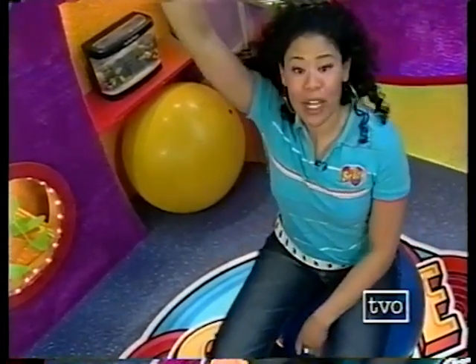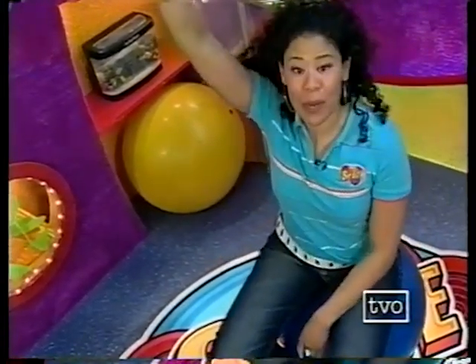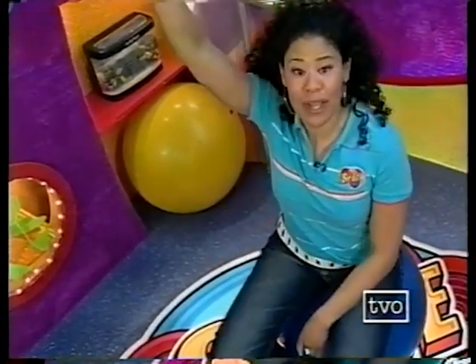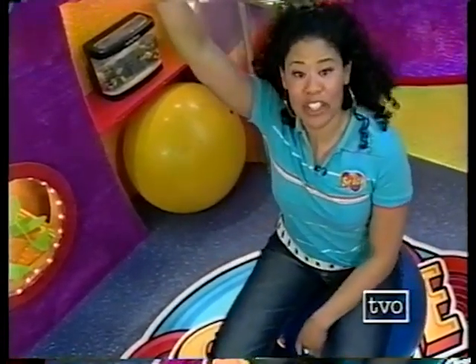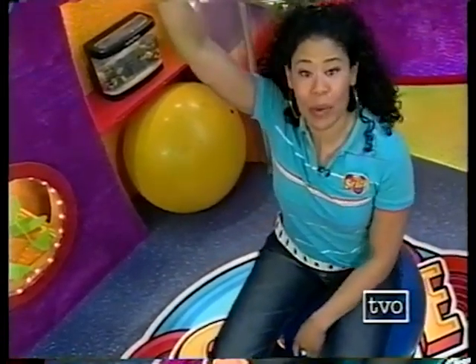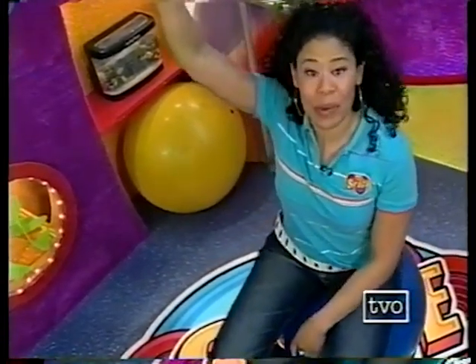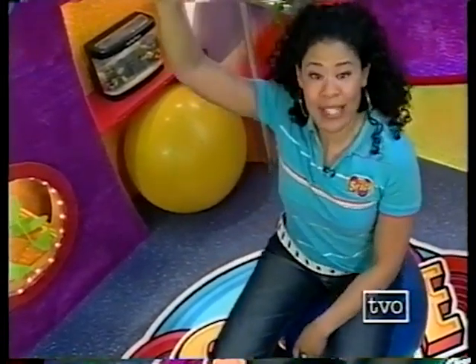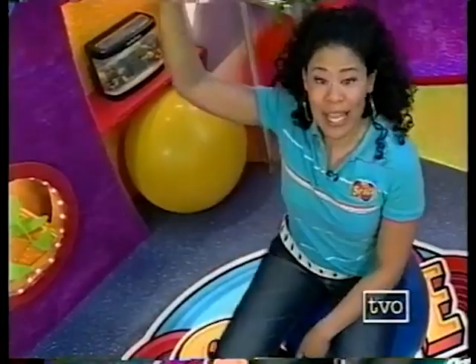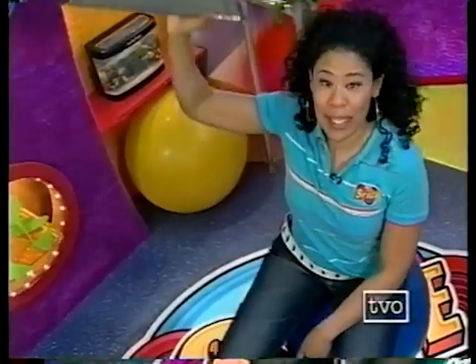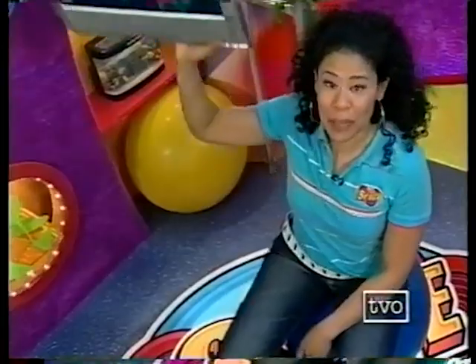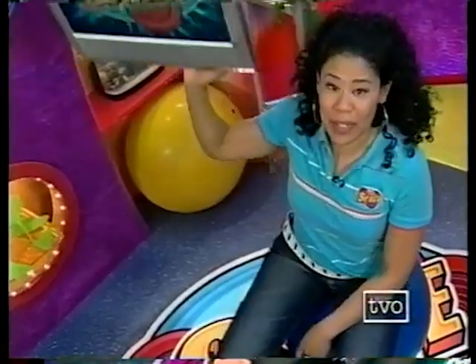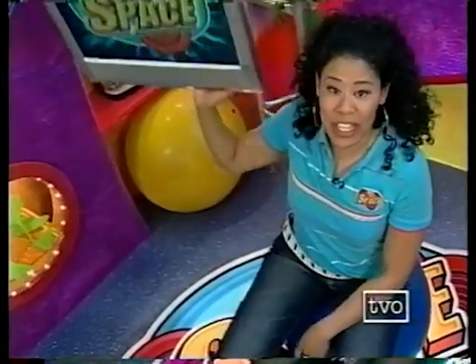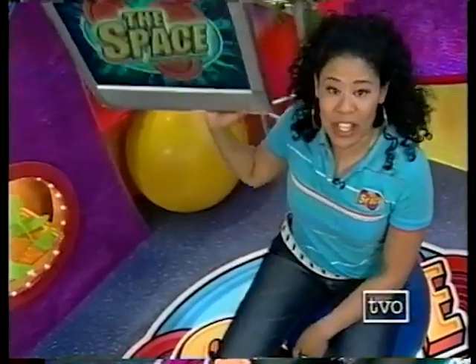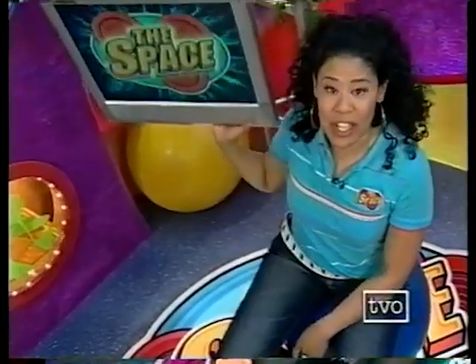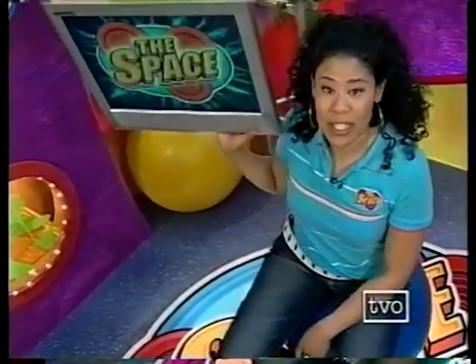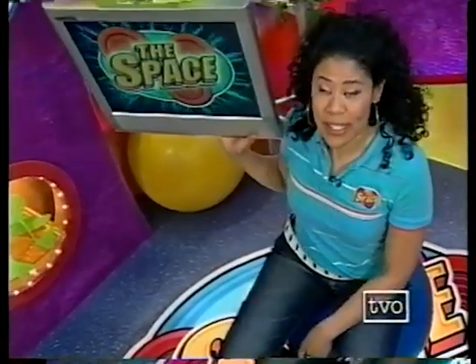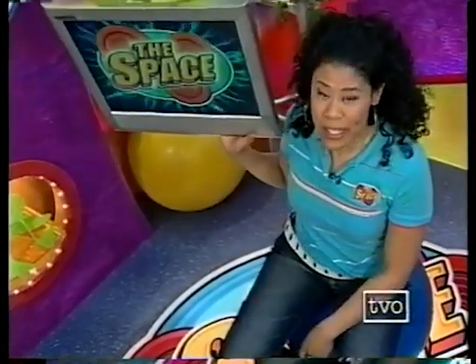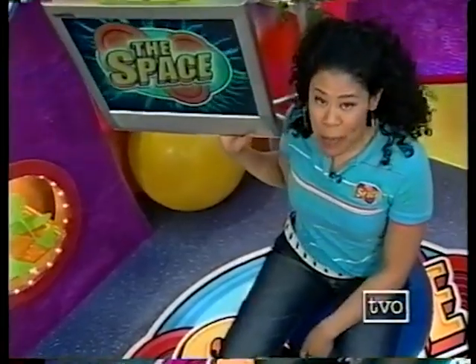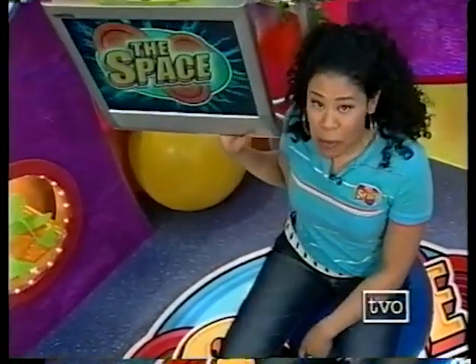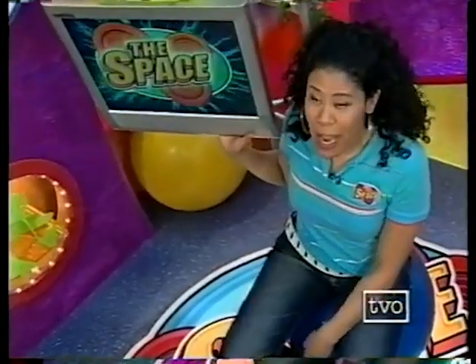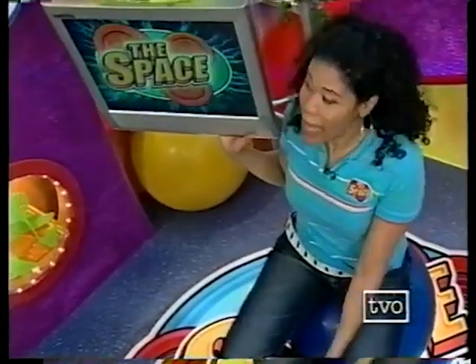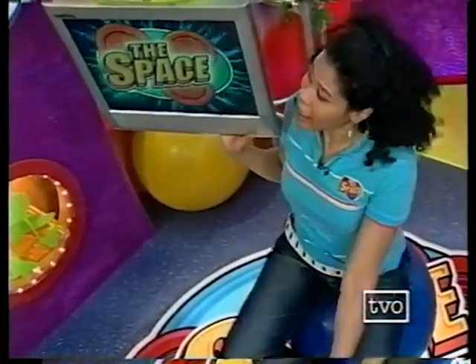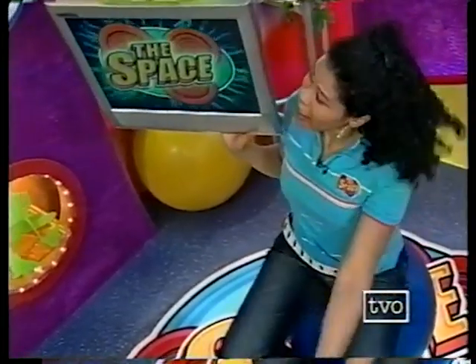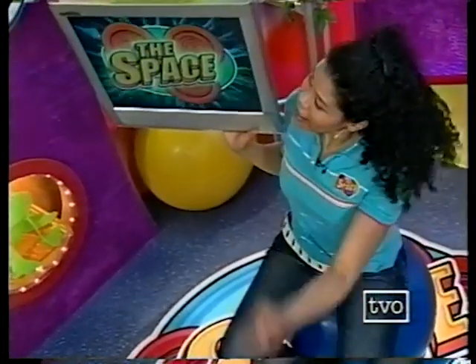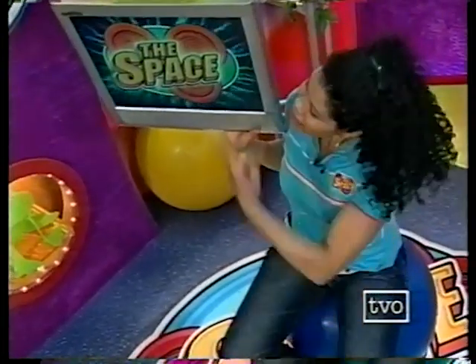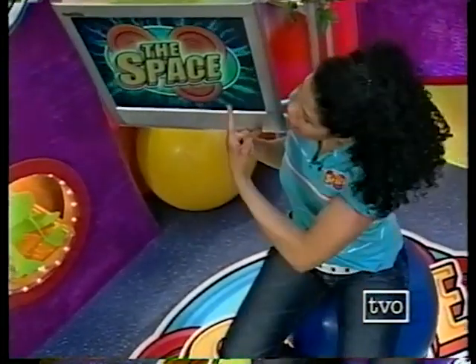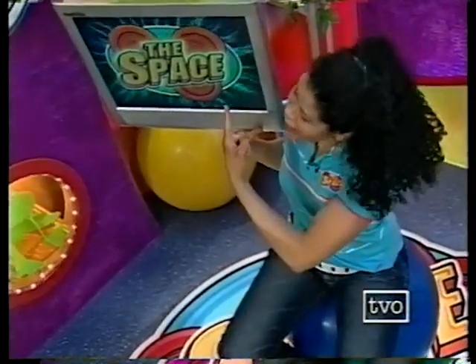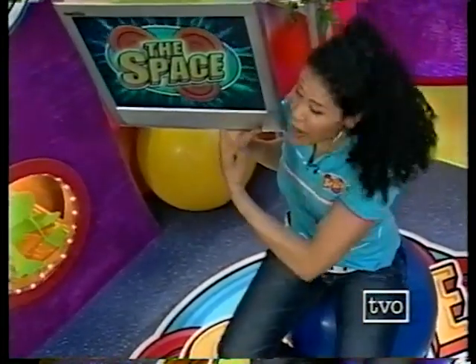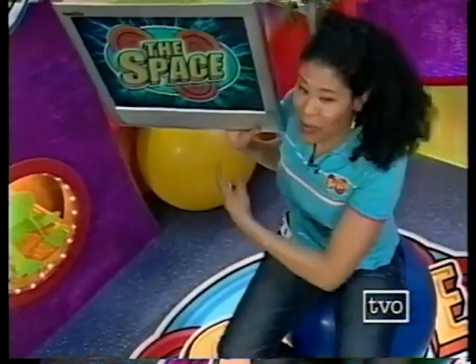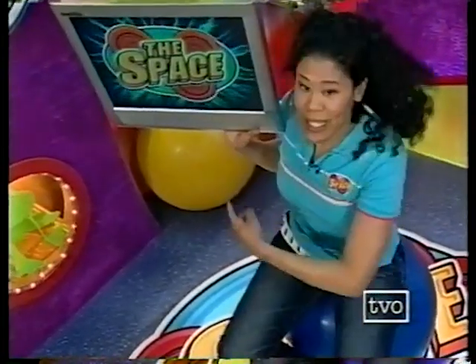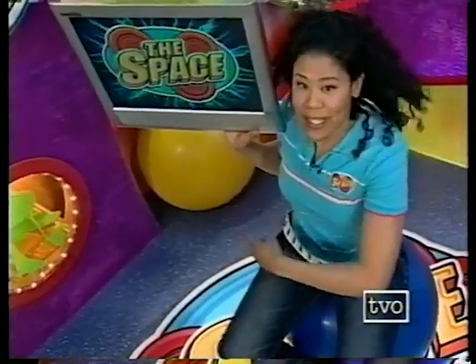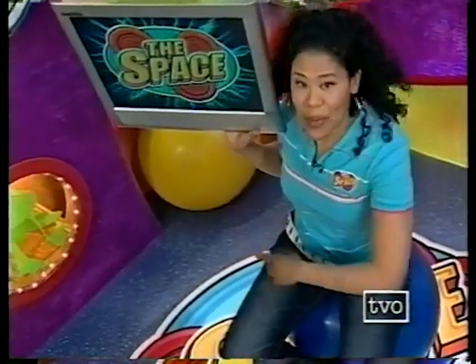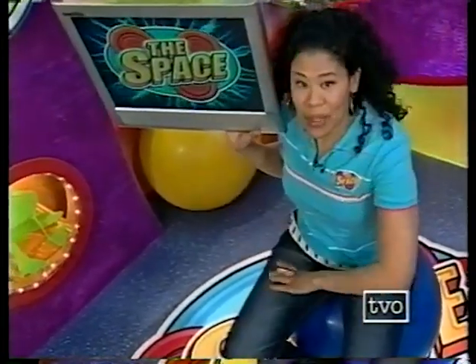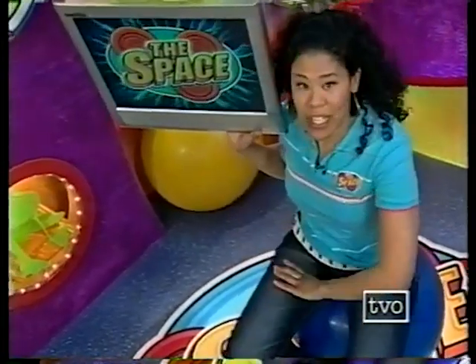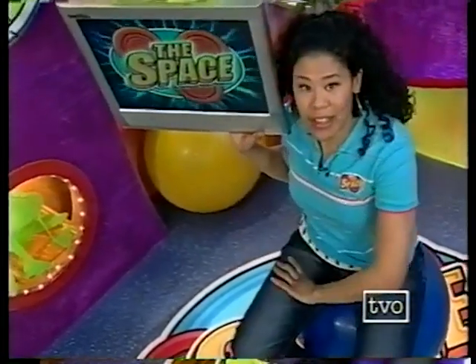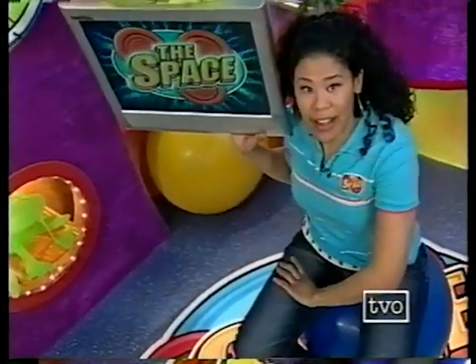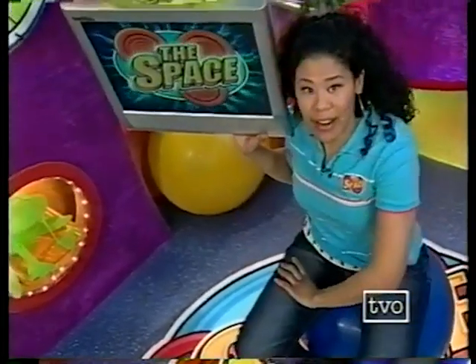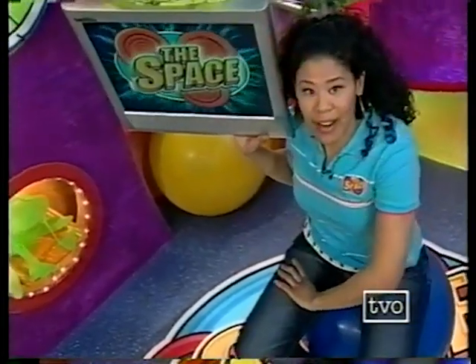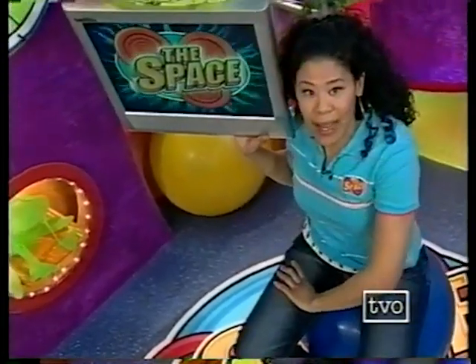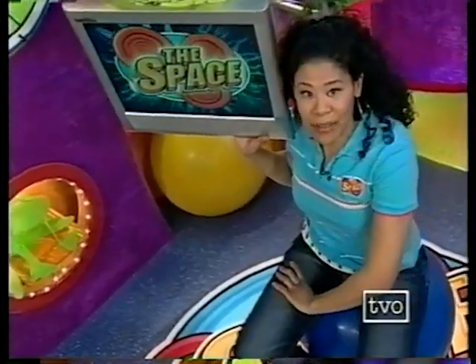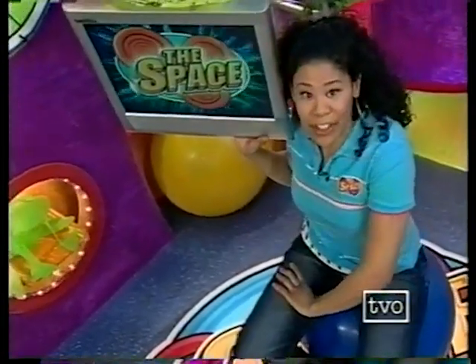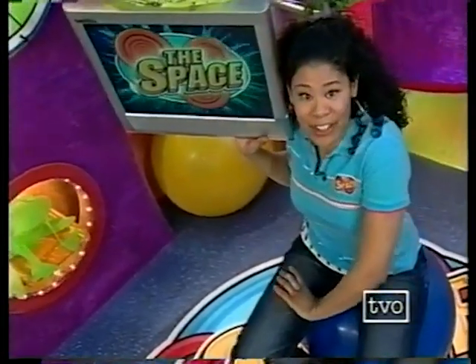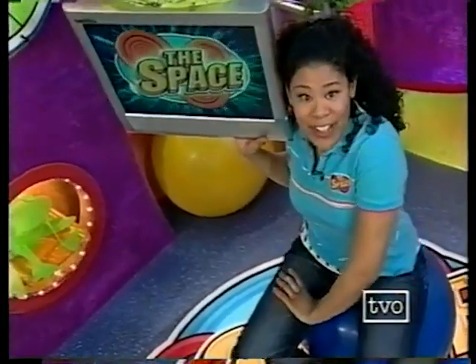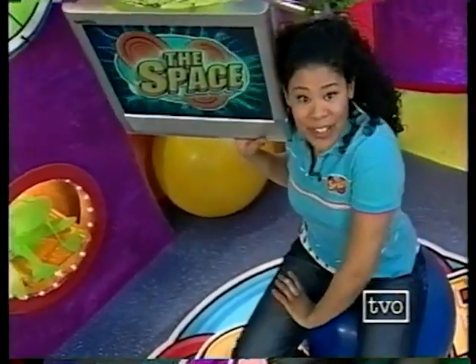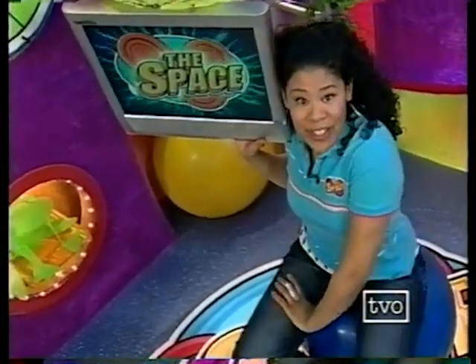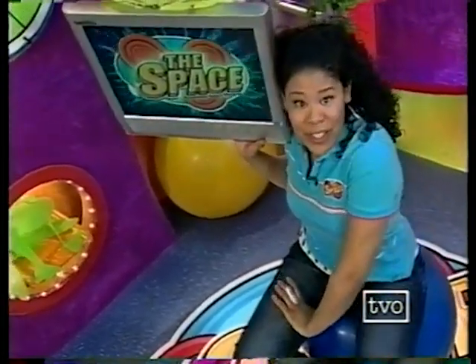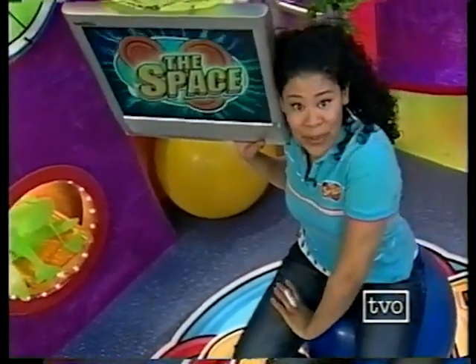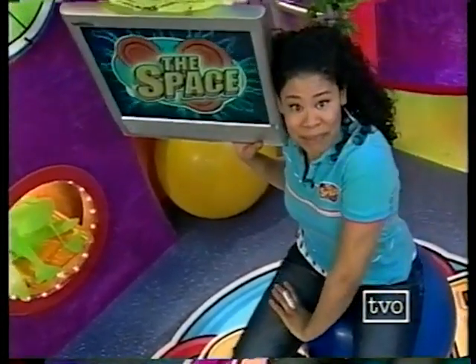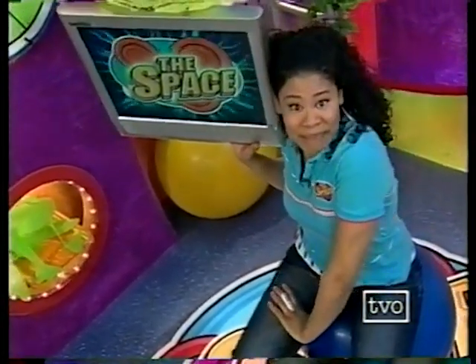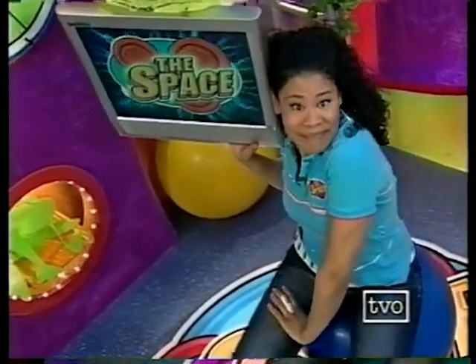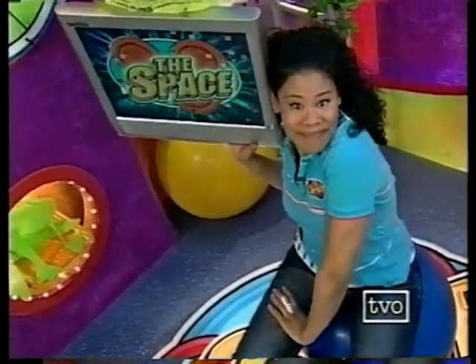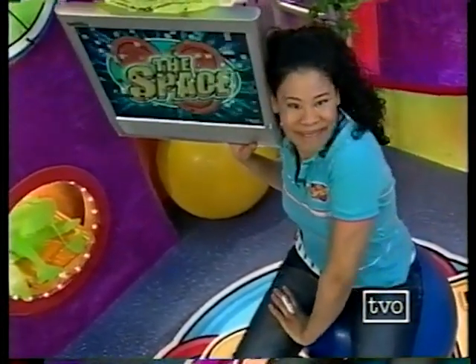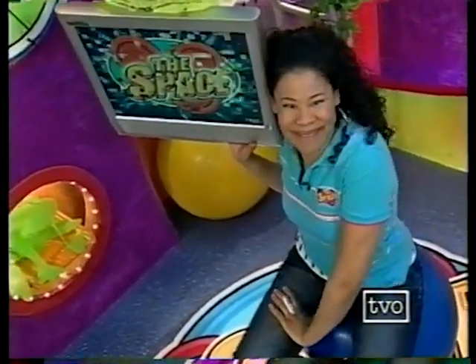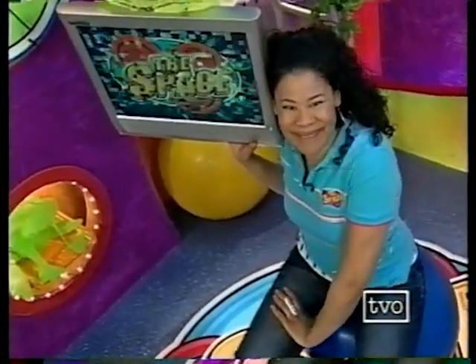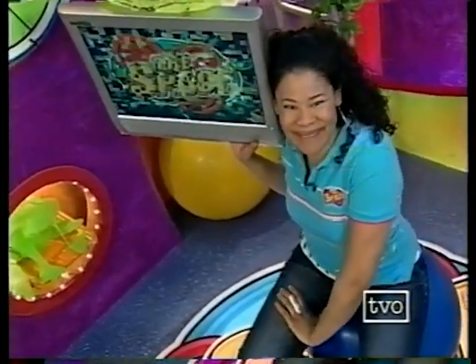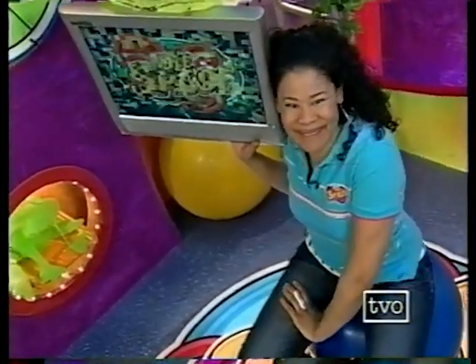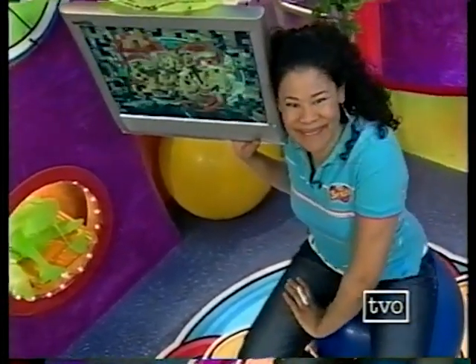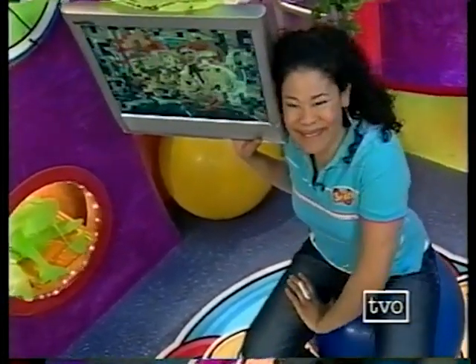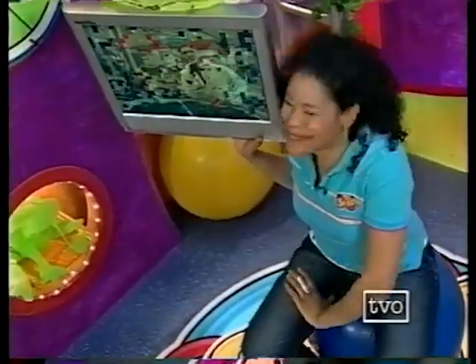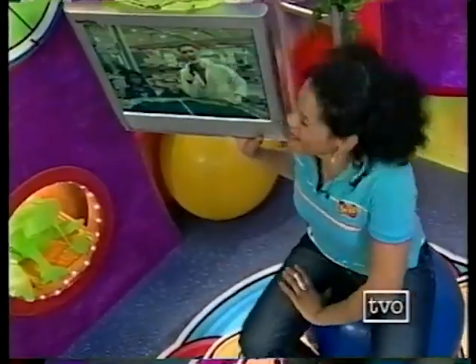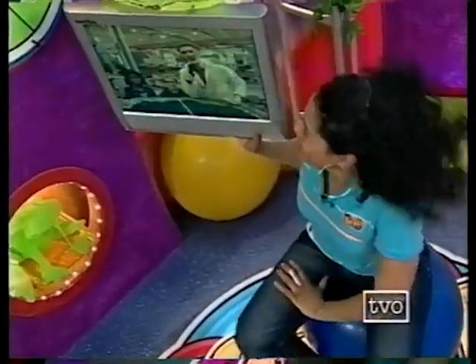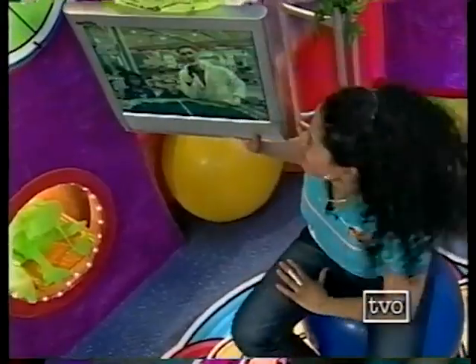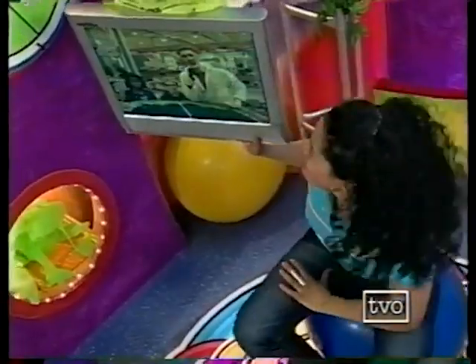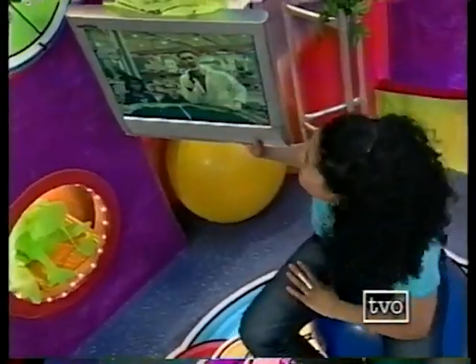Mark went to a recycling plant called Cepra. Check it out. Let's see what he did there. I'm curious. Are you?